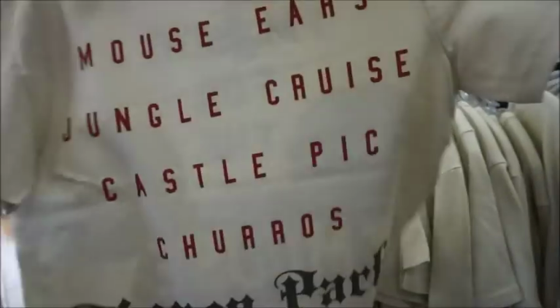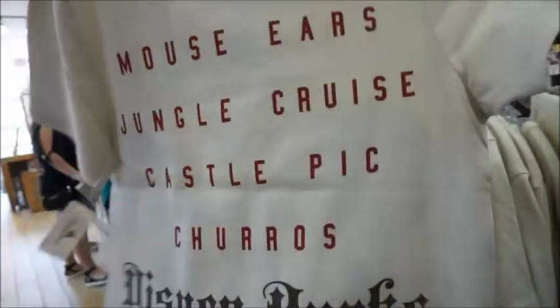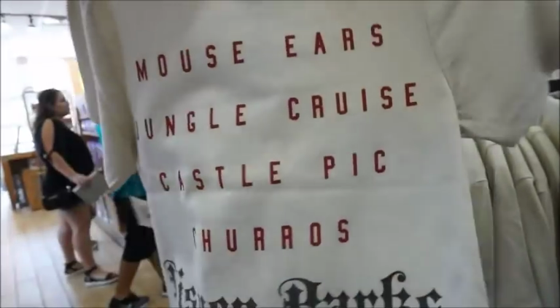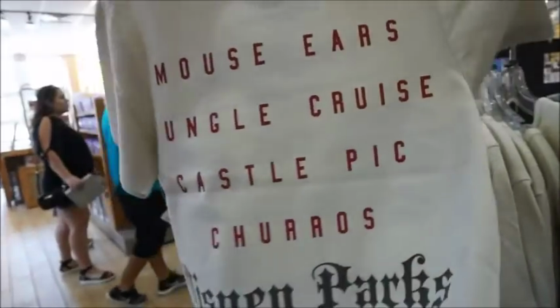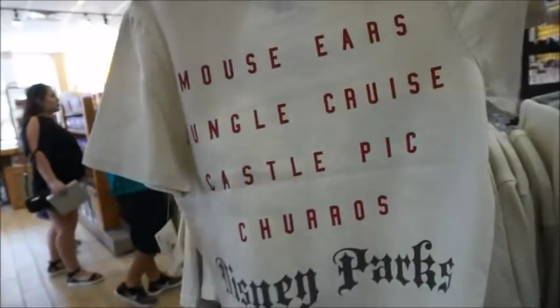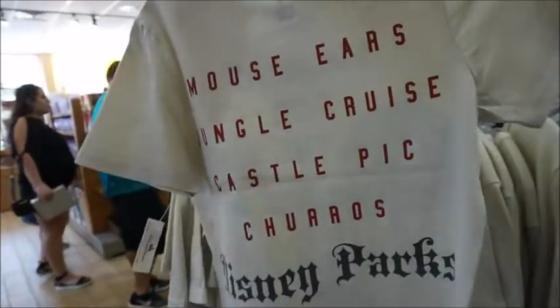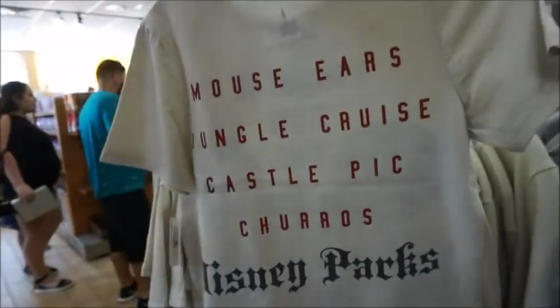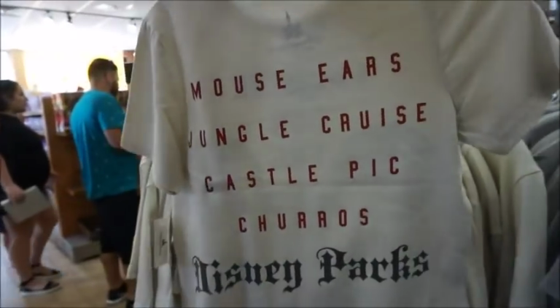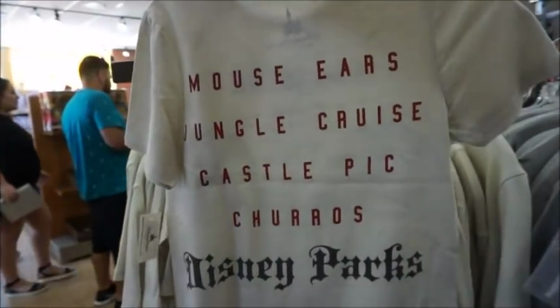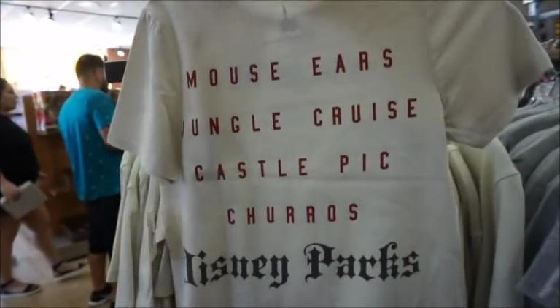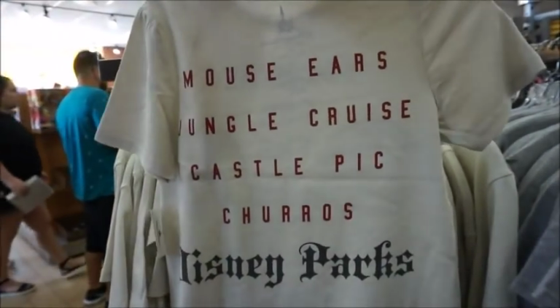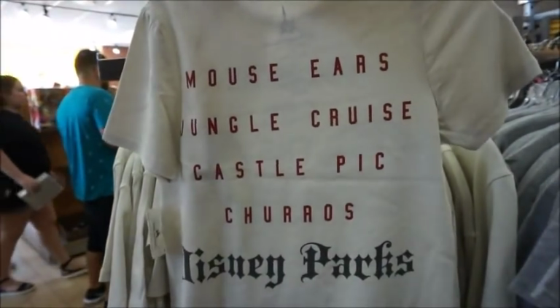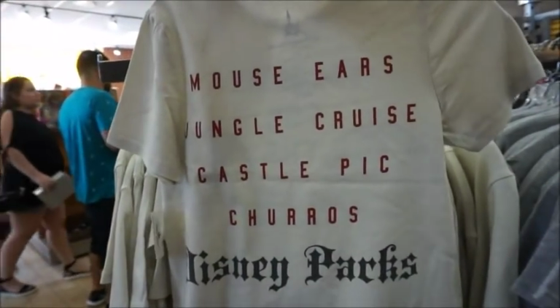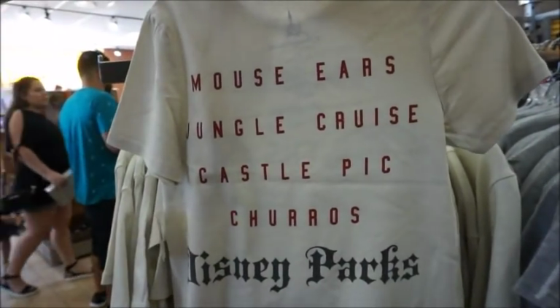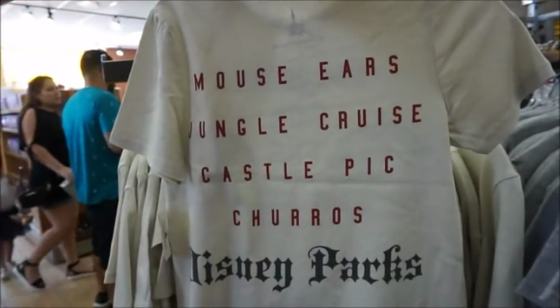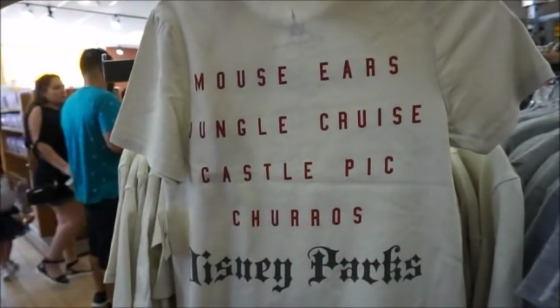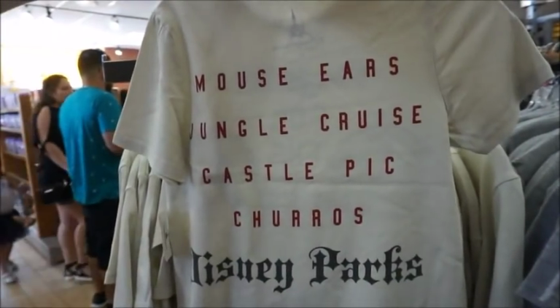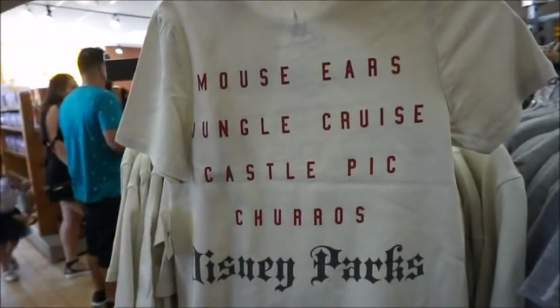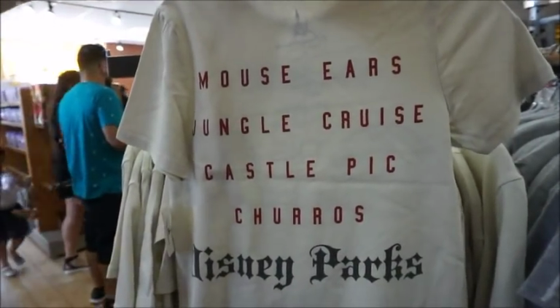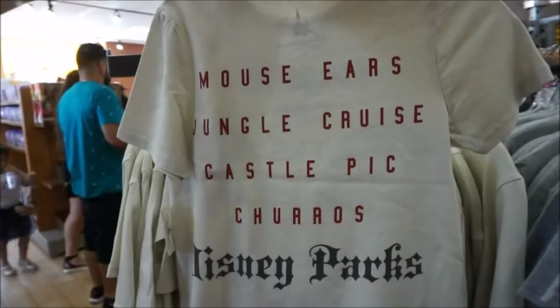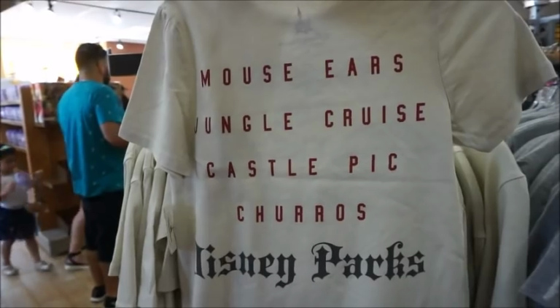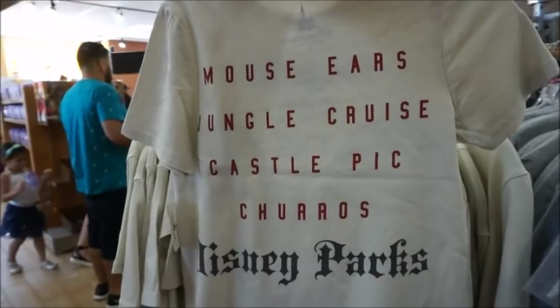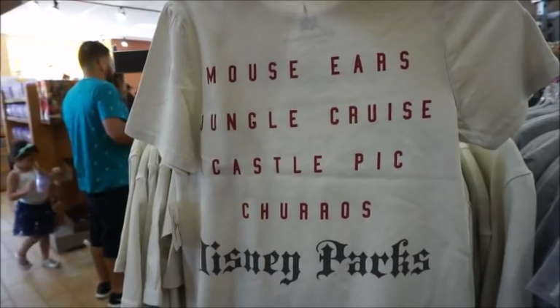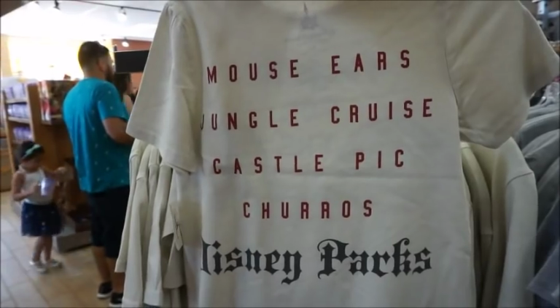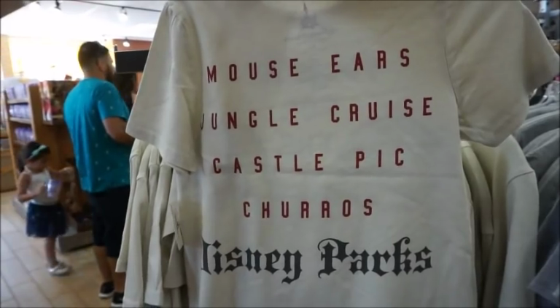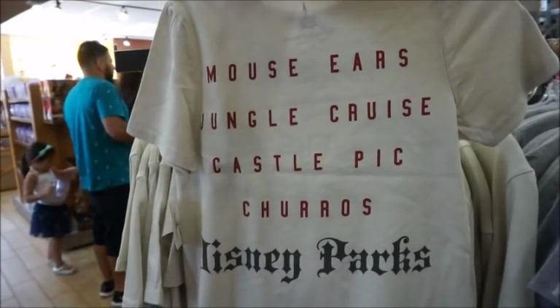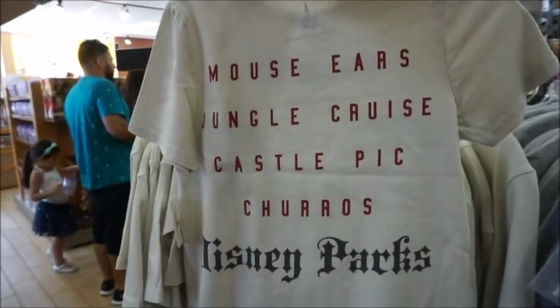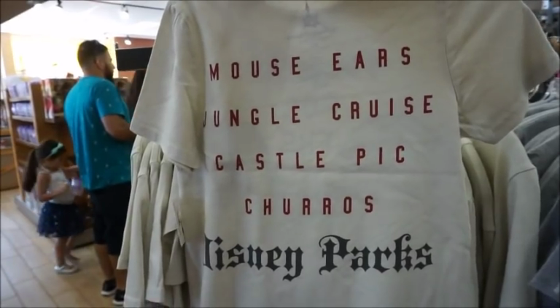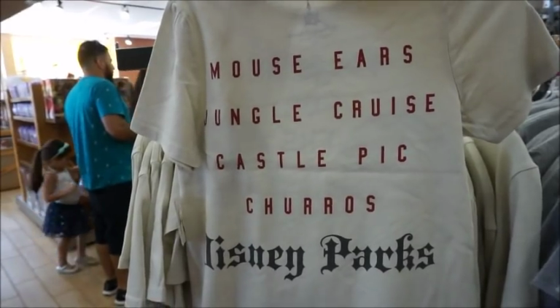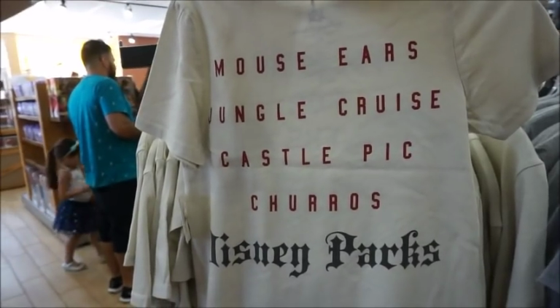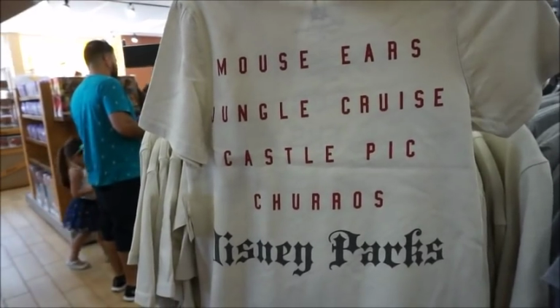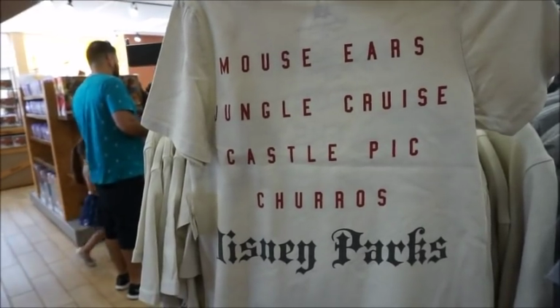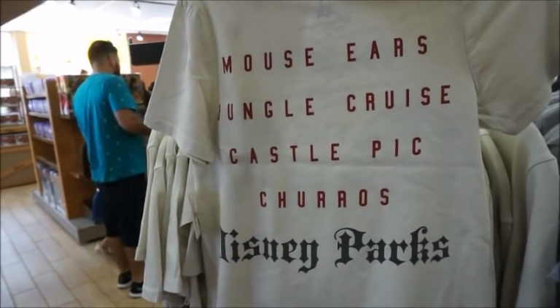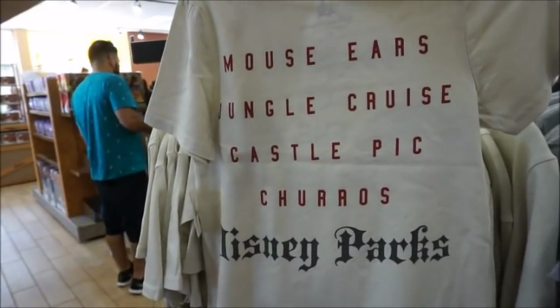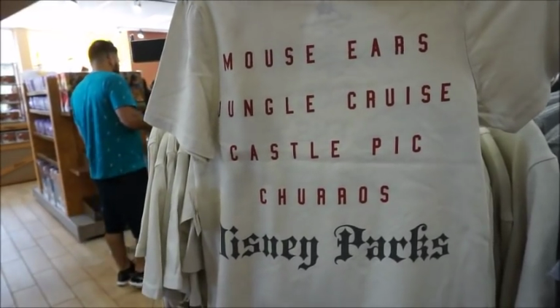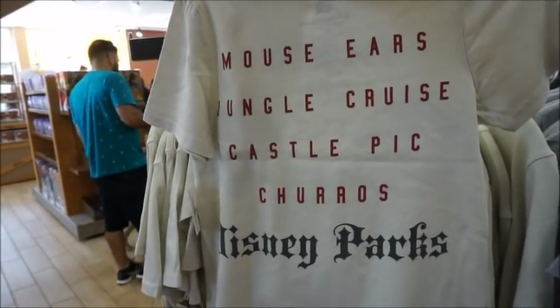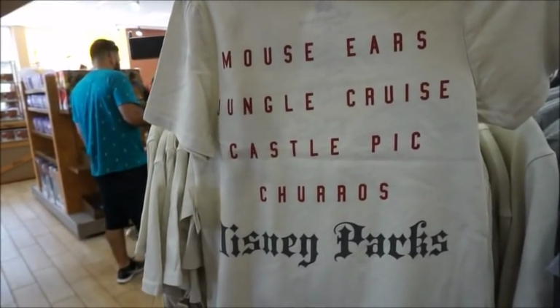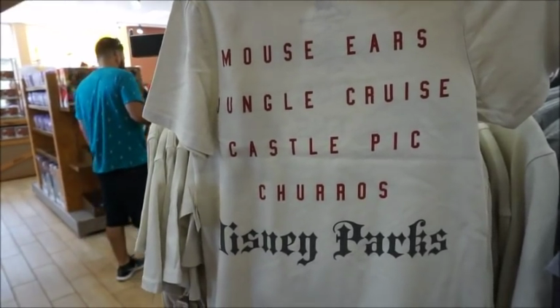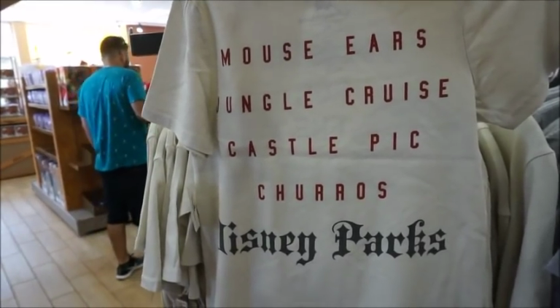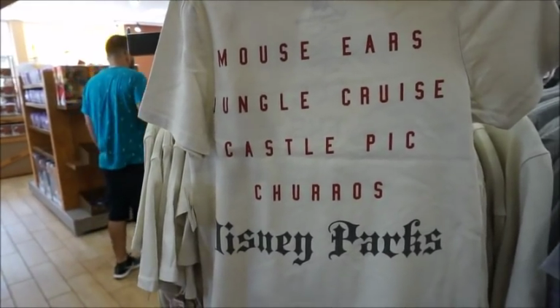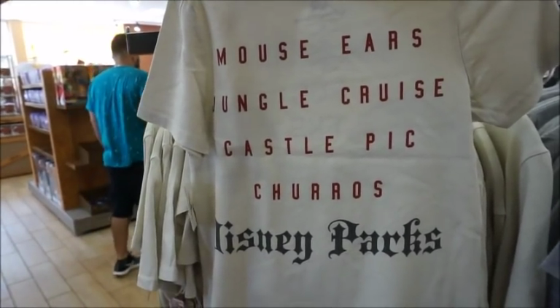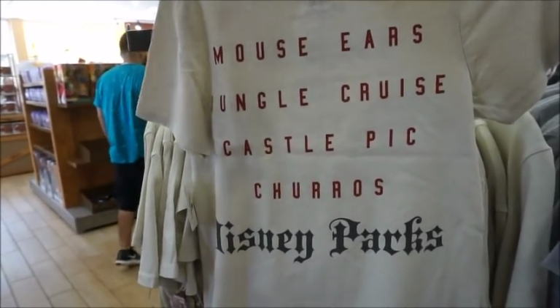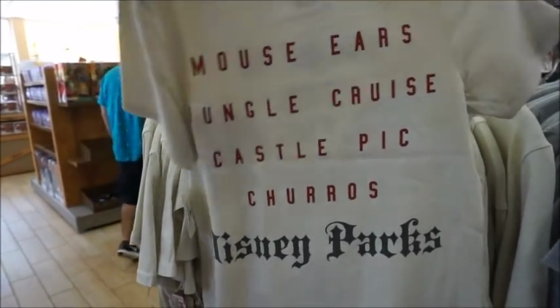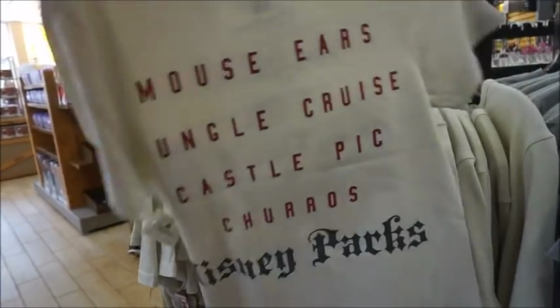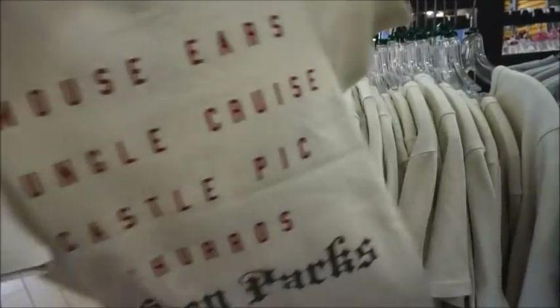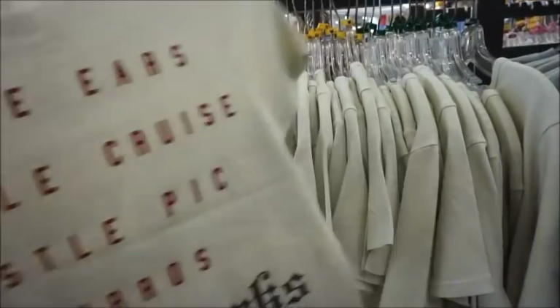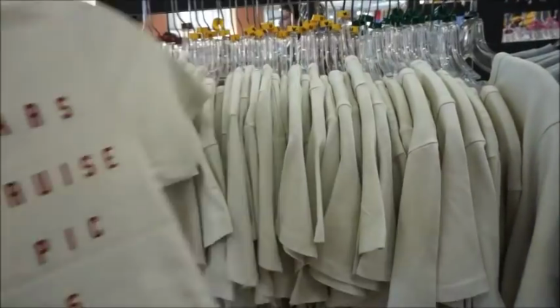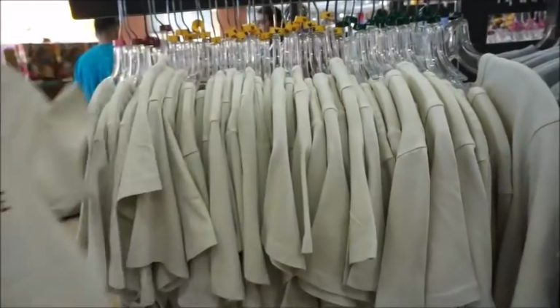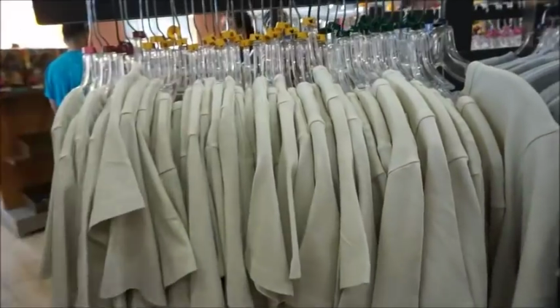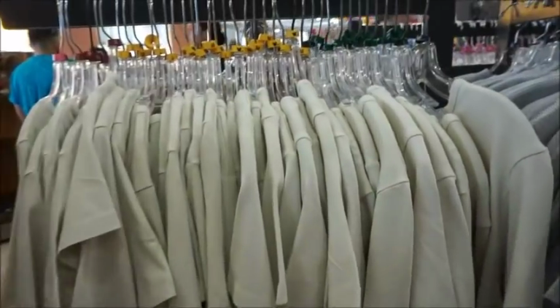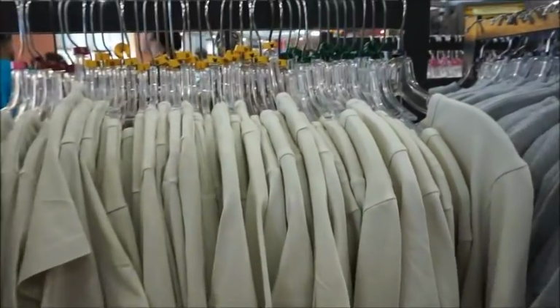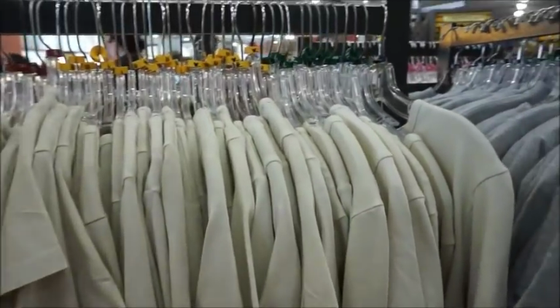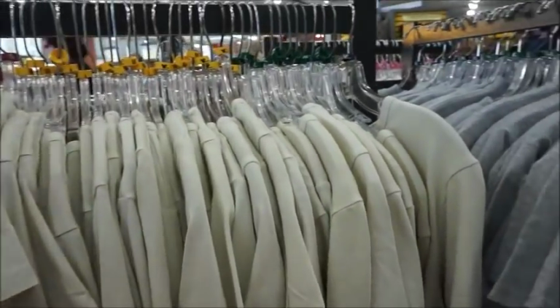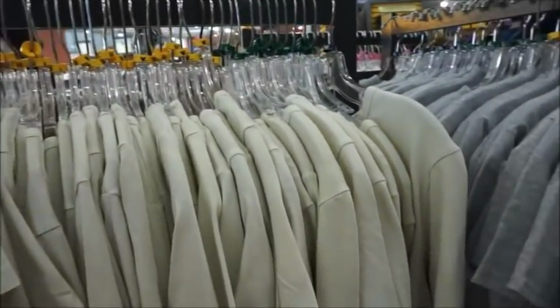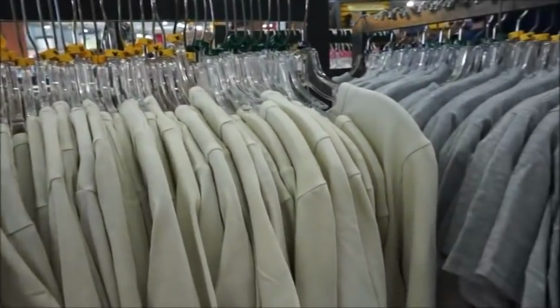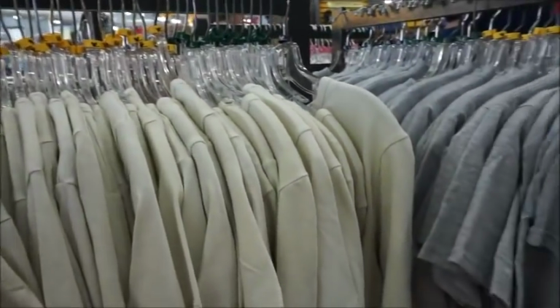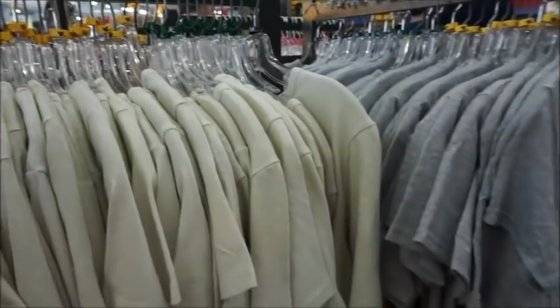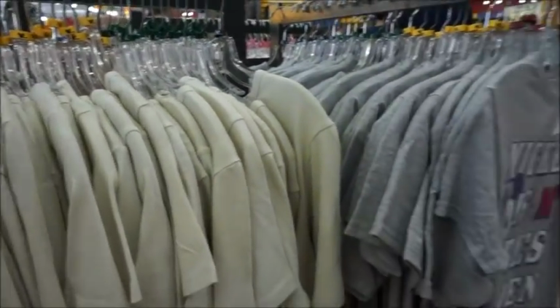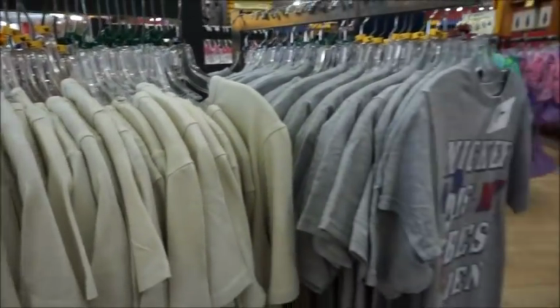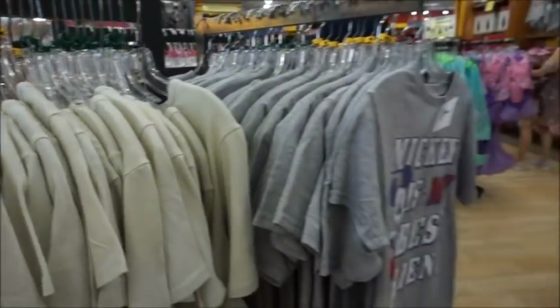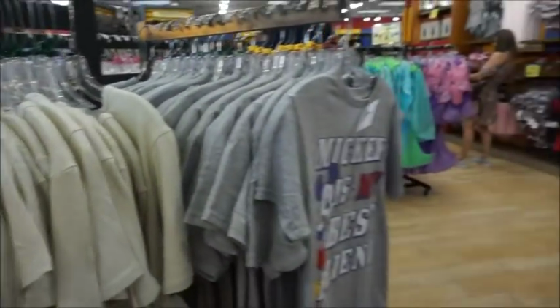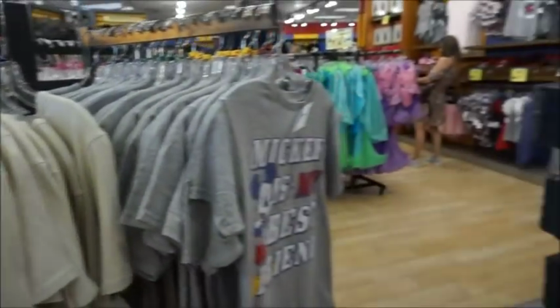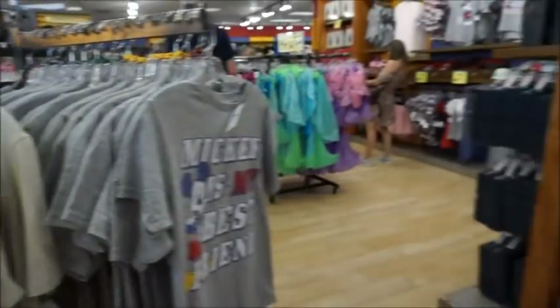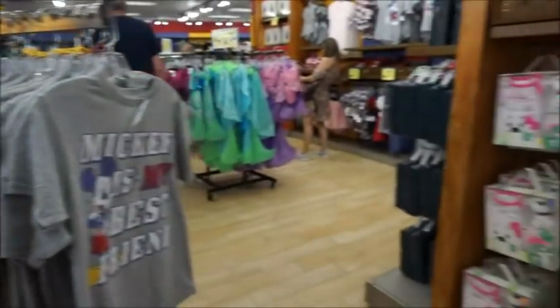And then this one says 'I'm here for the mouse and a Mickey bar' — smart kid! $9.99 from $24.99. Mouse ears, Jungle Cruise, Castle Pick, Churros, Disney Parks — that's totally cute. So they've got those.